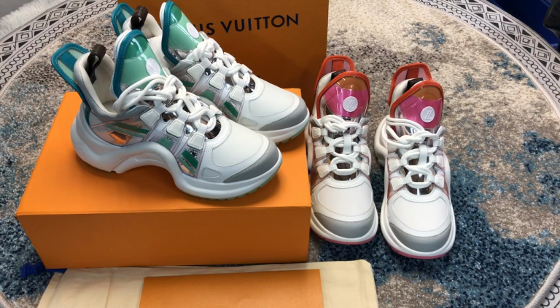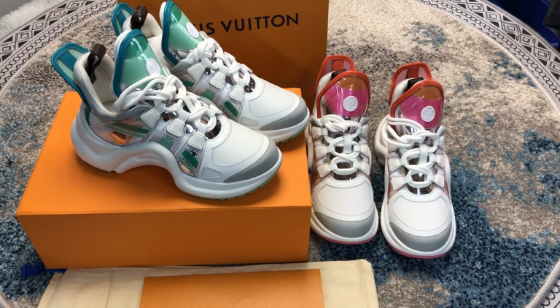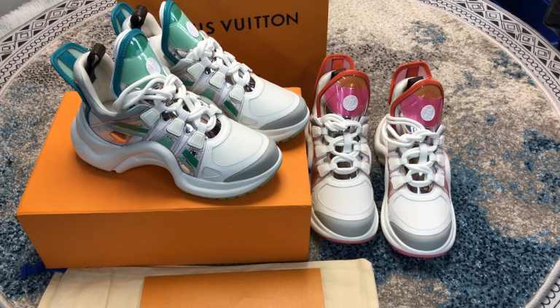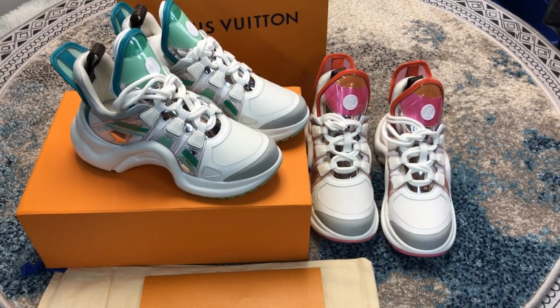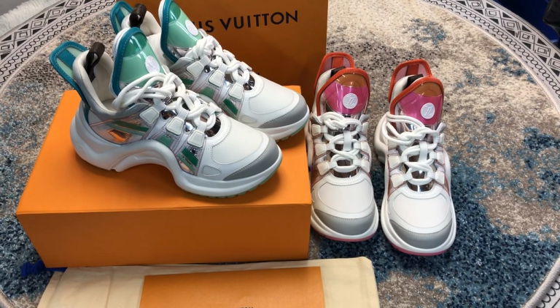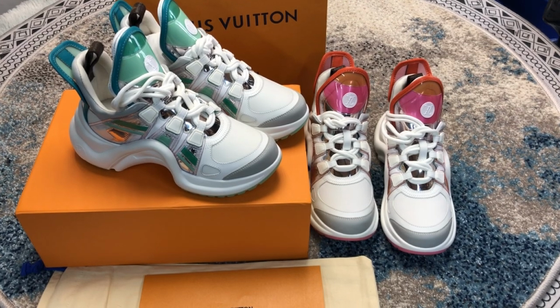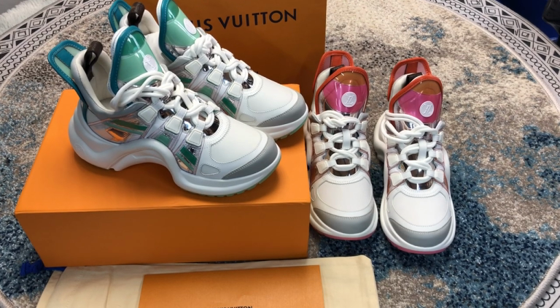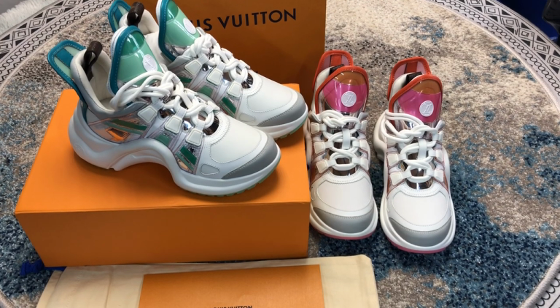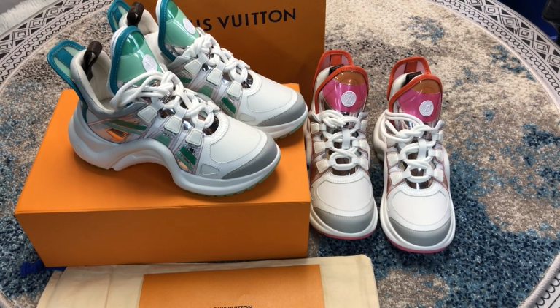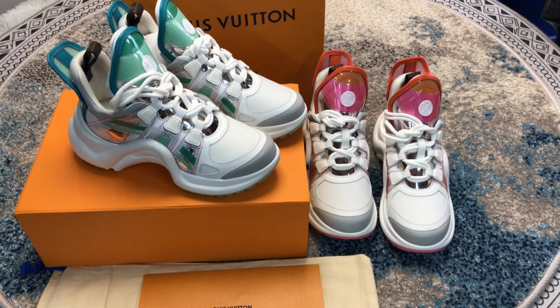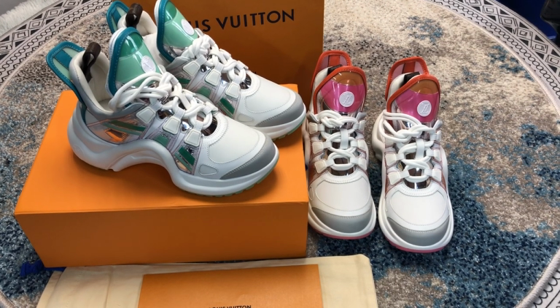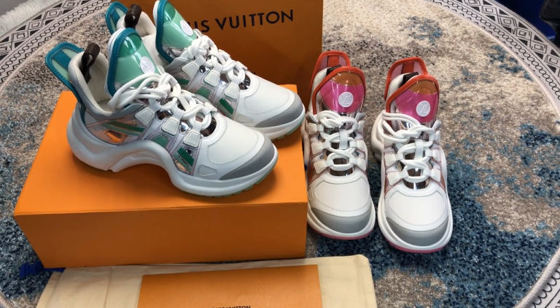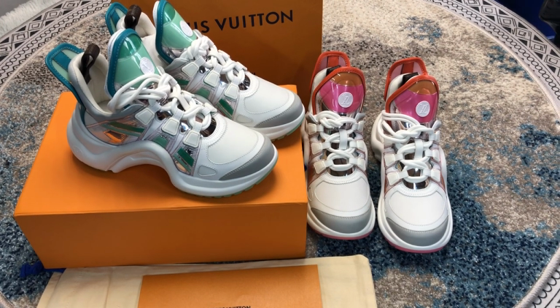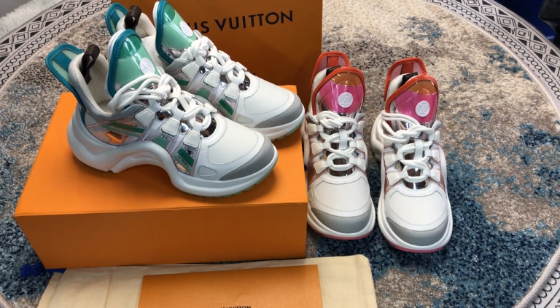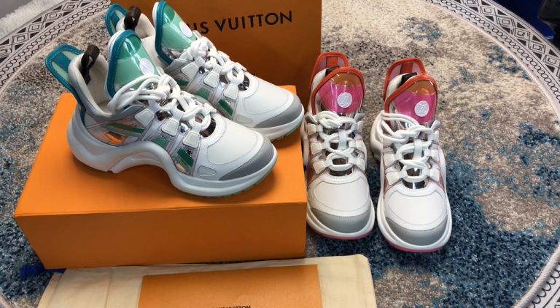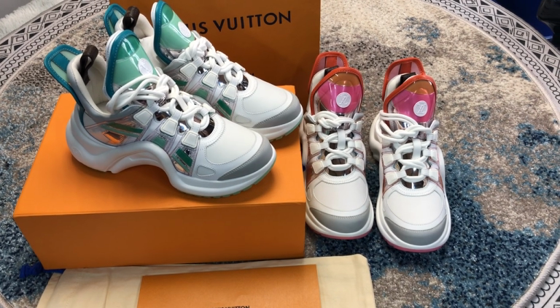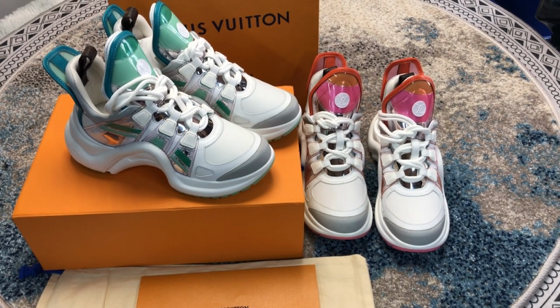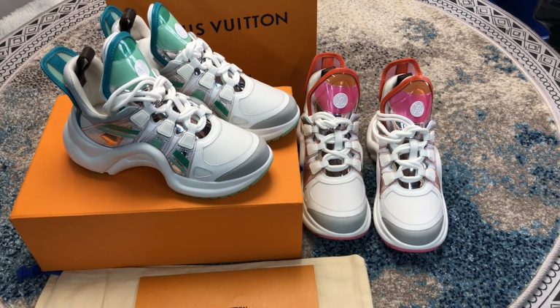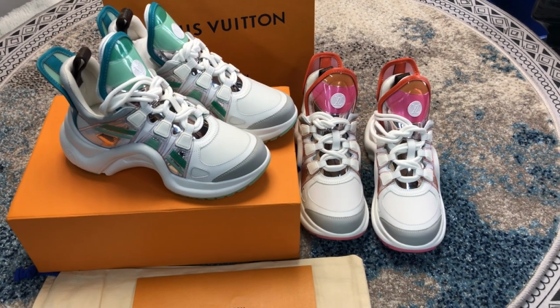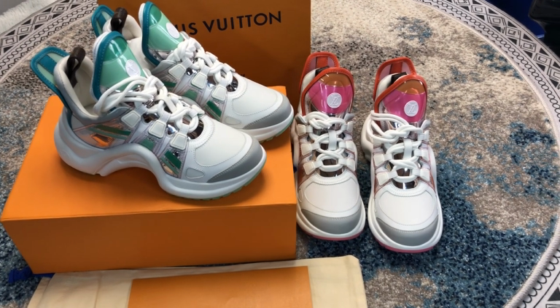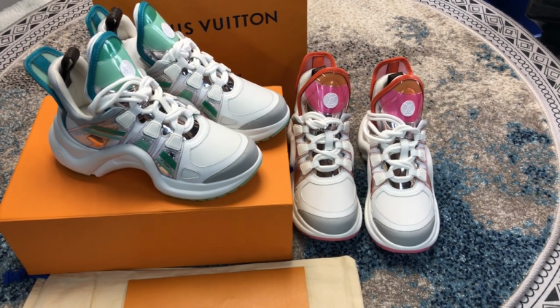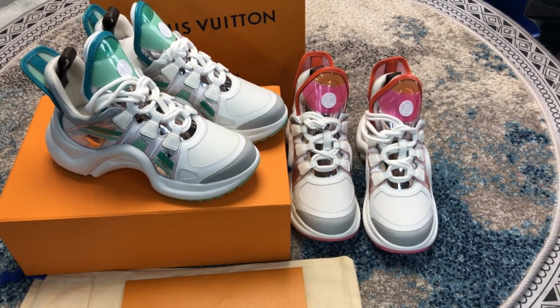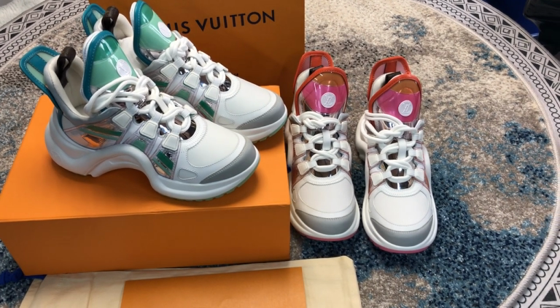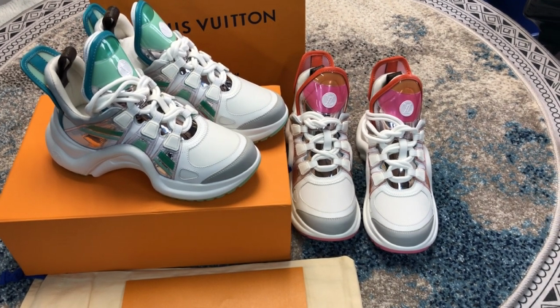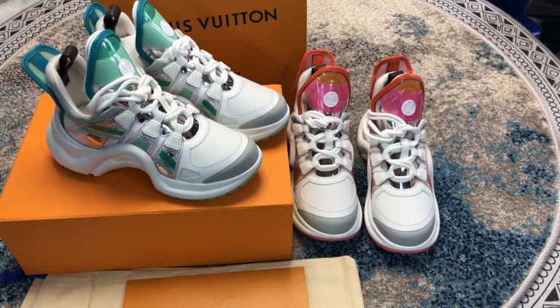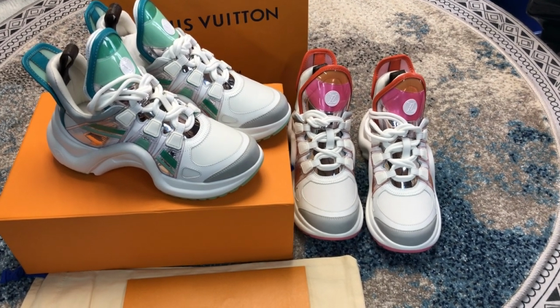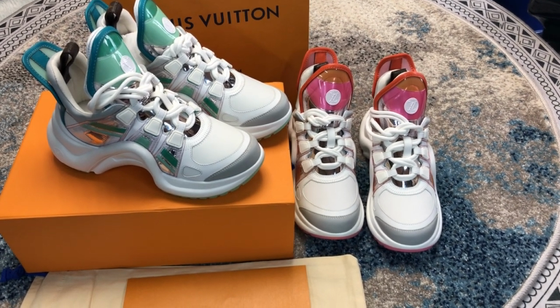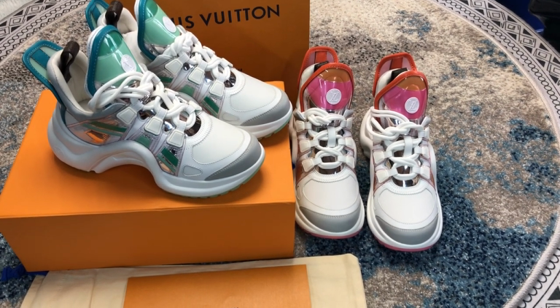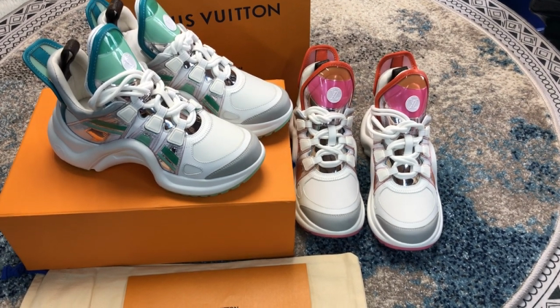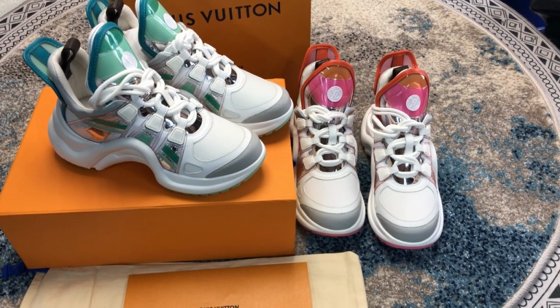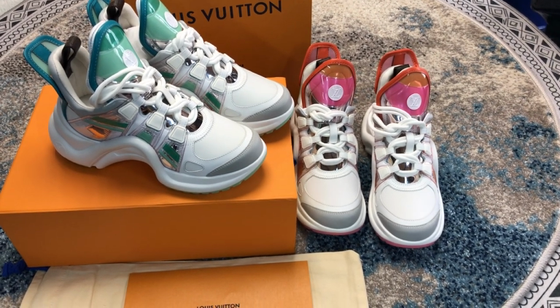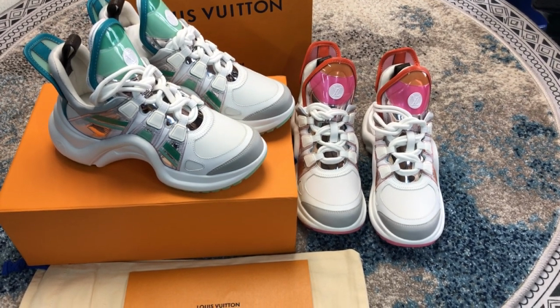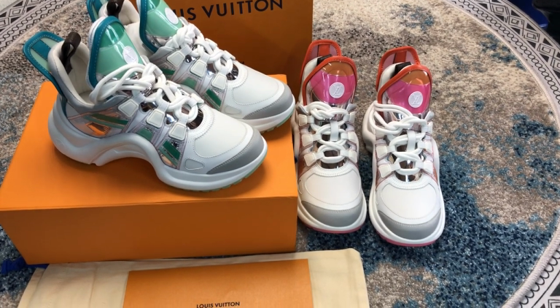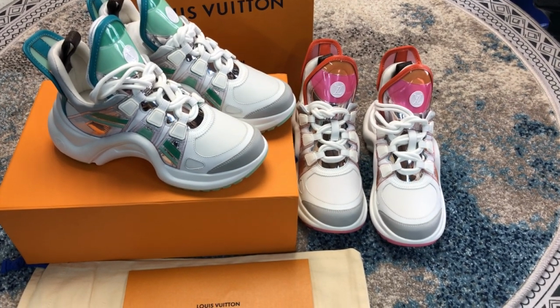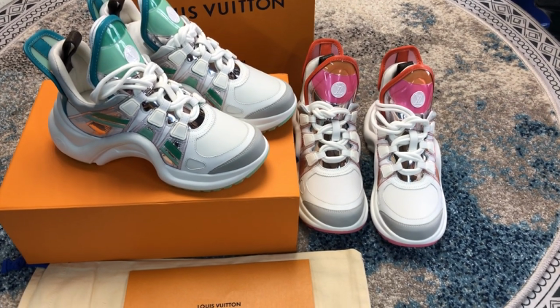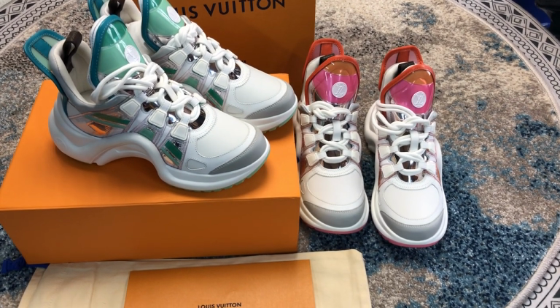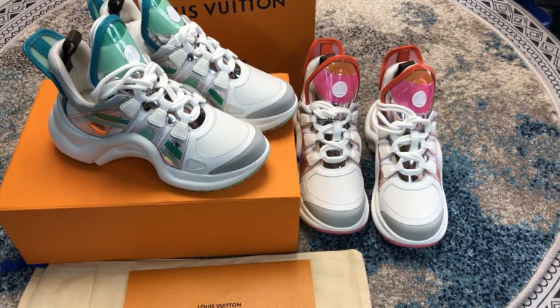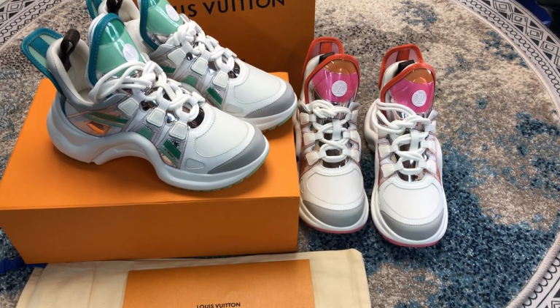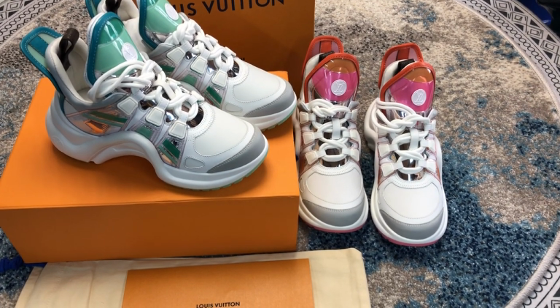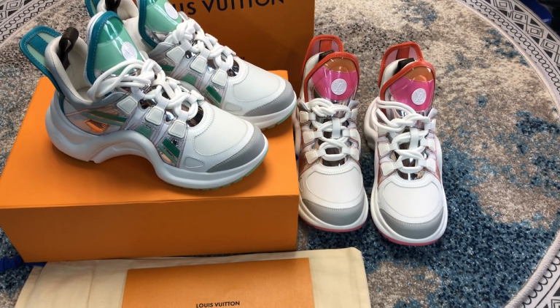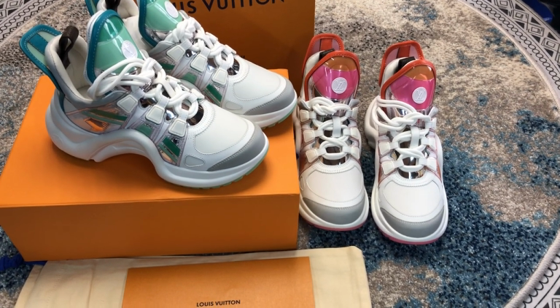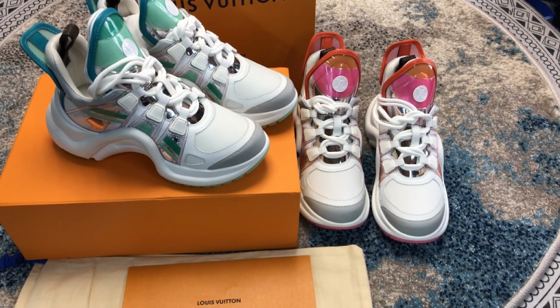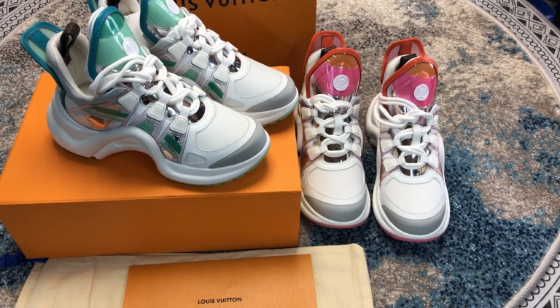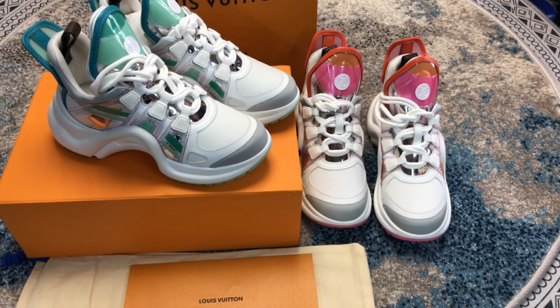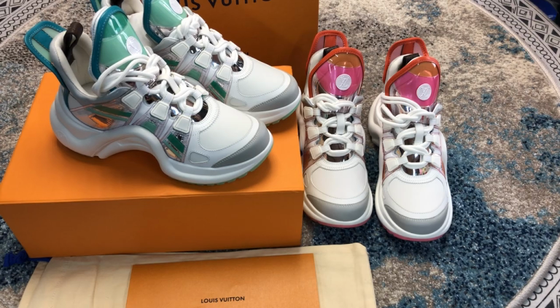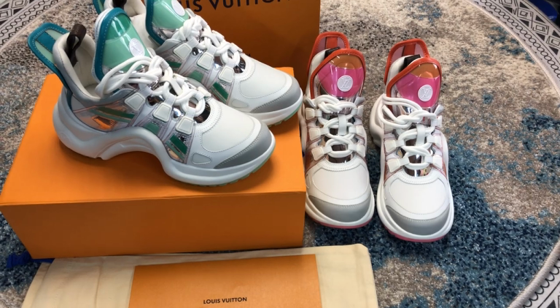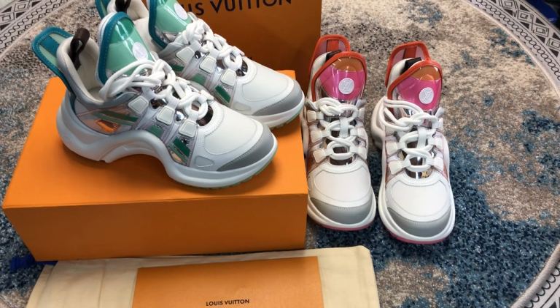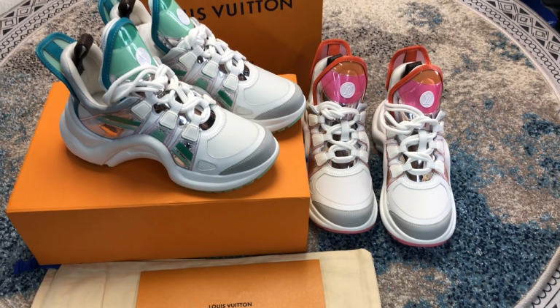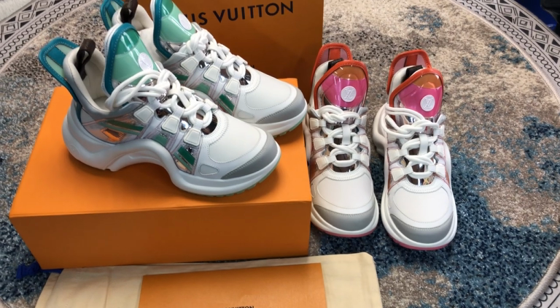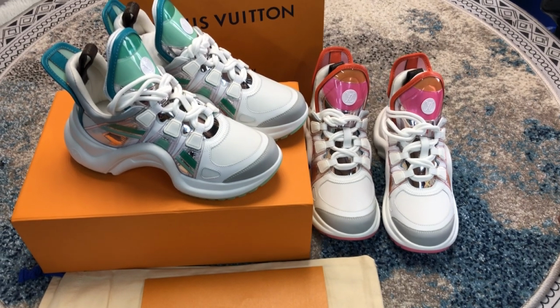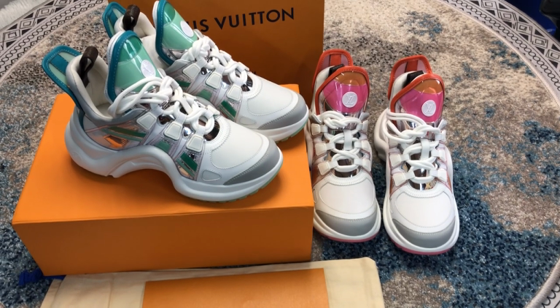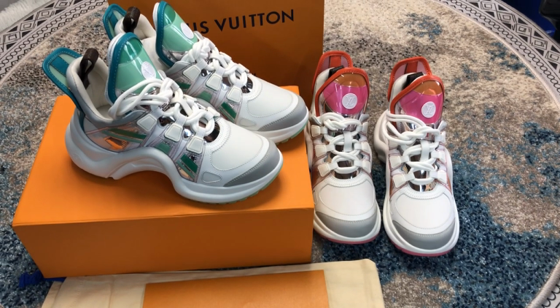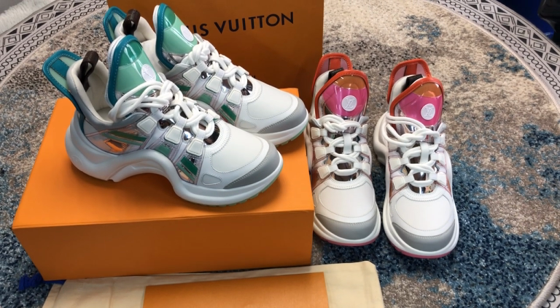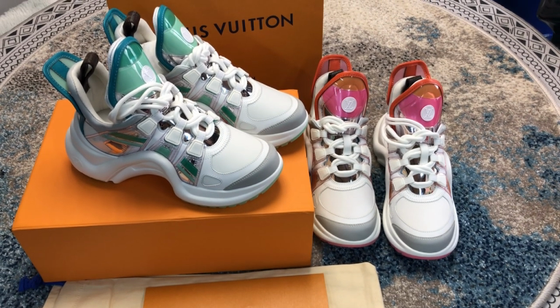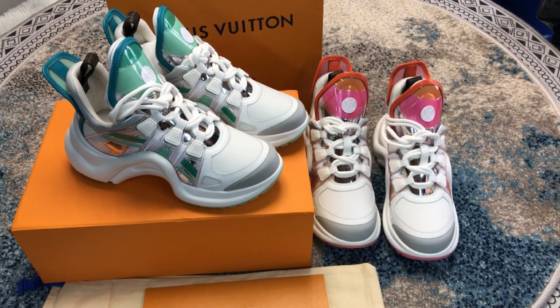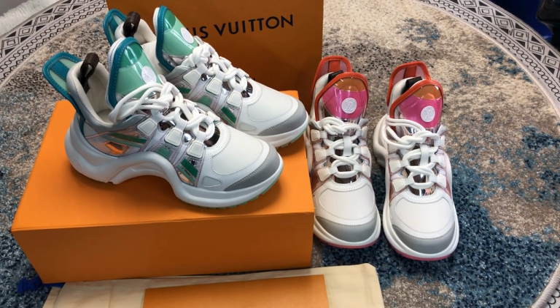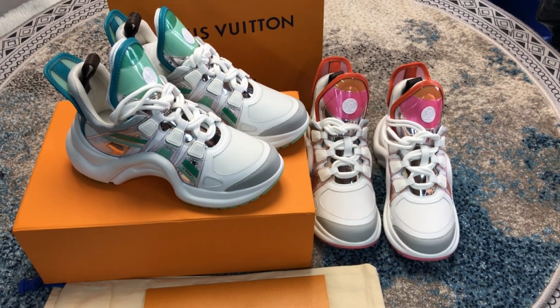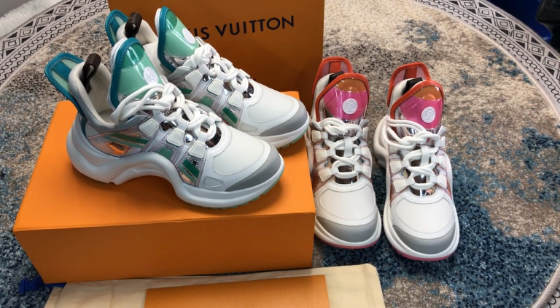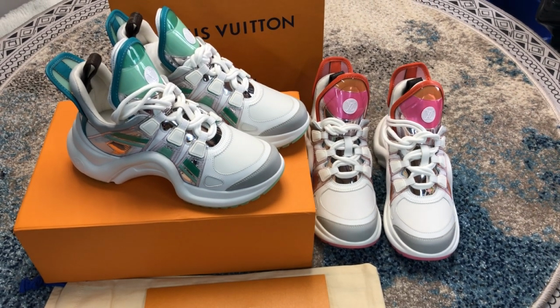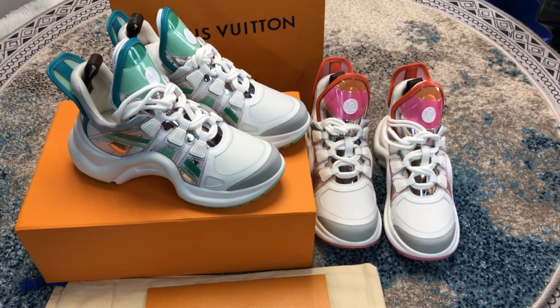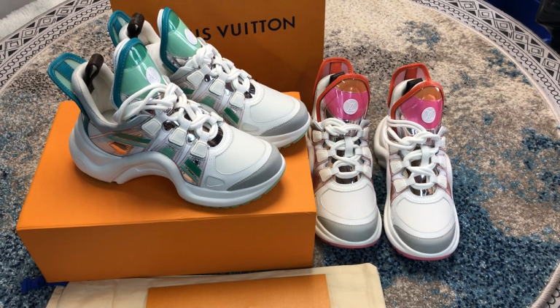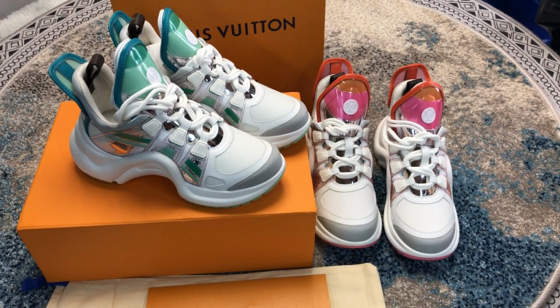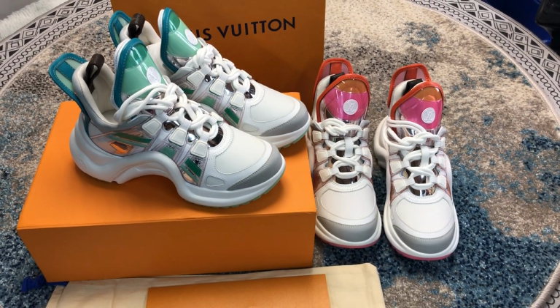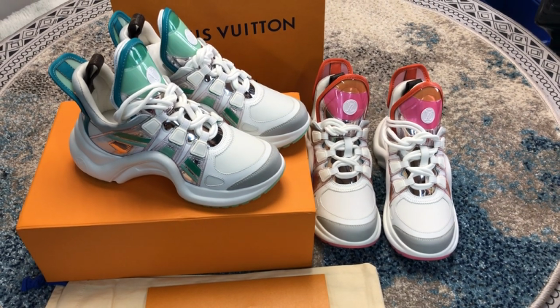Hello everybody, my name is Angela. Welcome to my channel. Today let's share the Louis Vuitton Snippers.